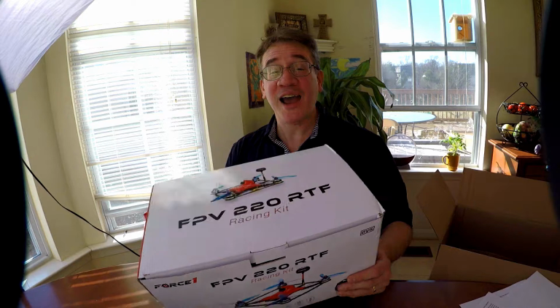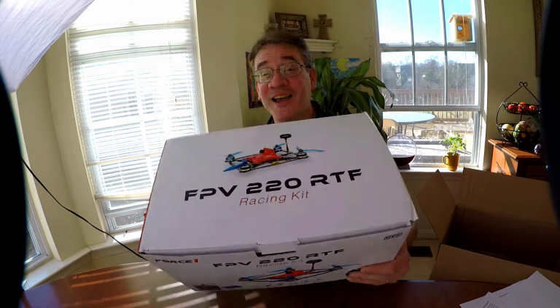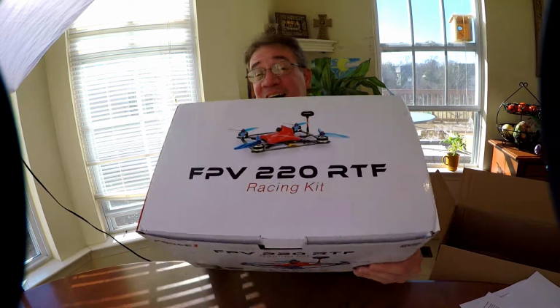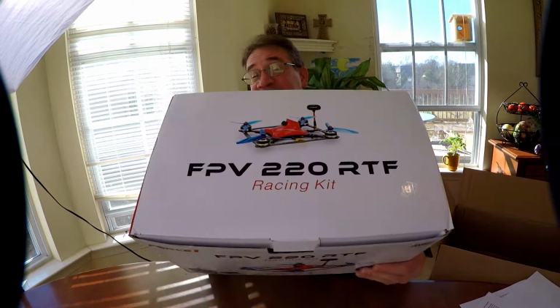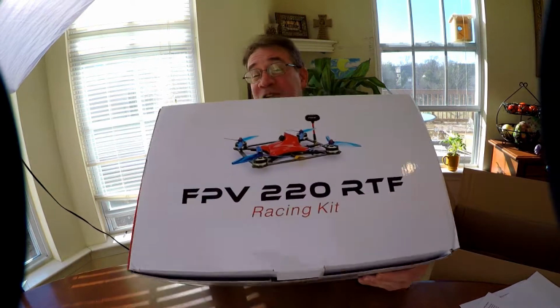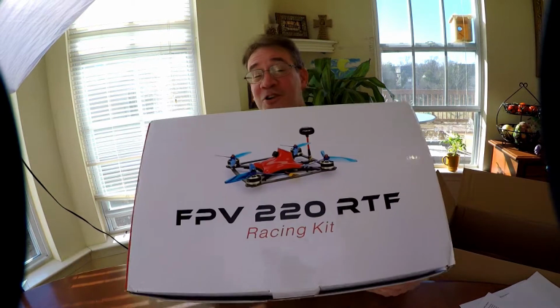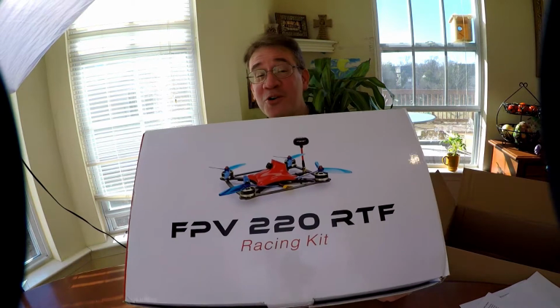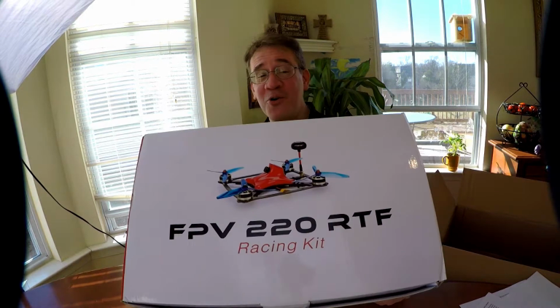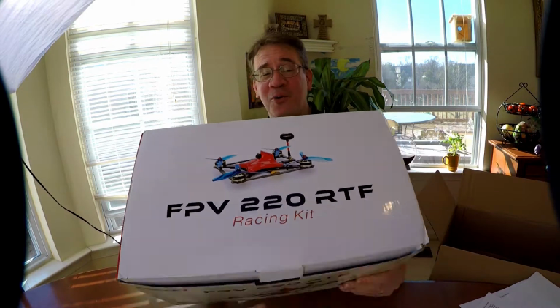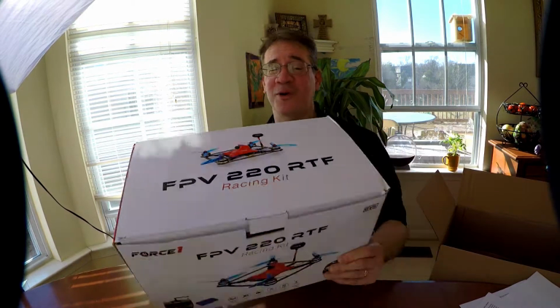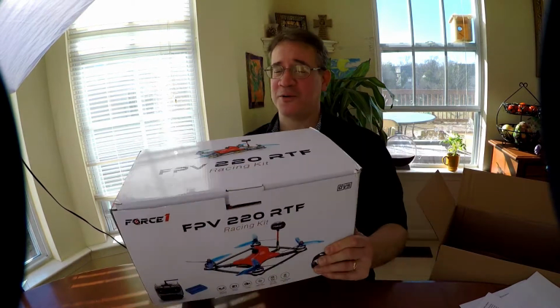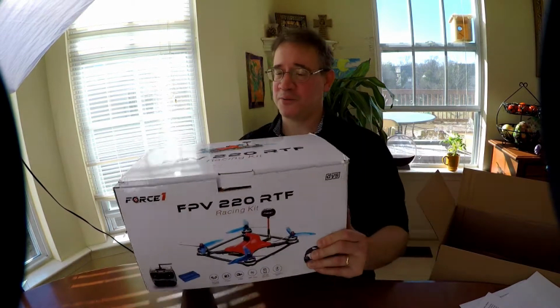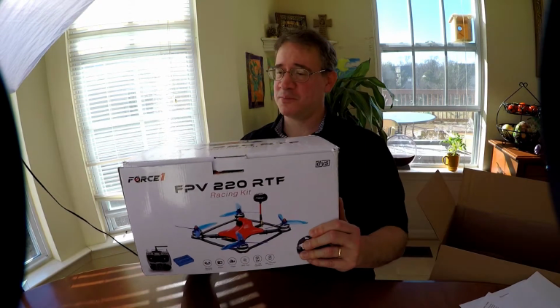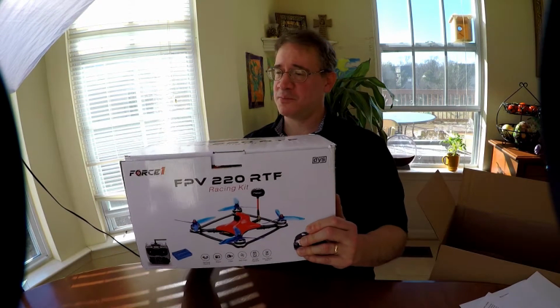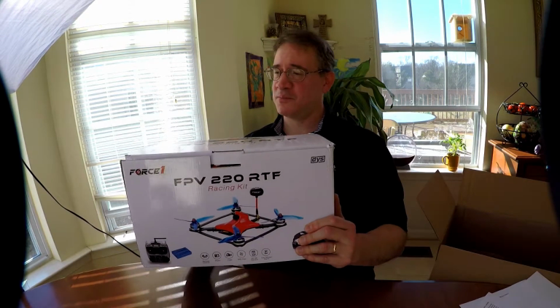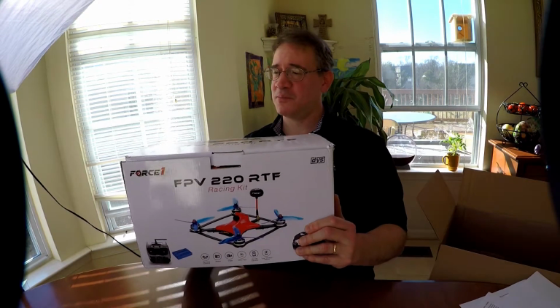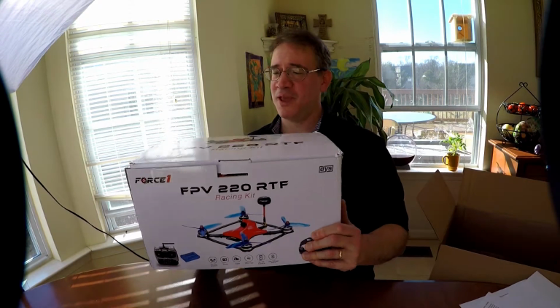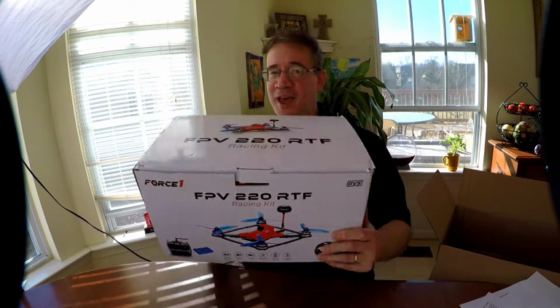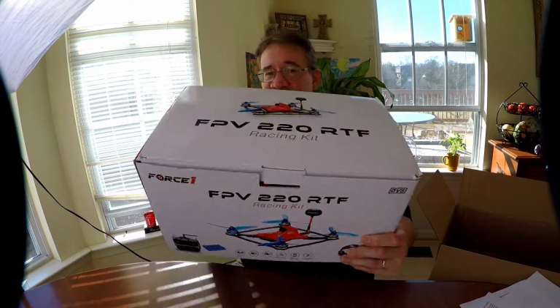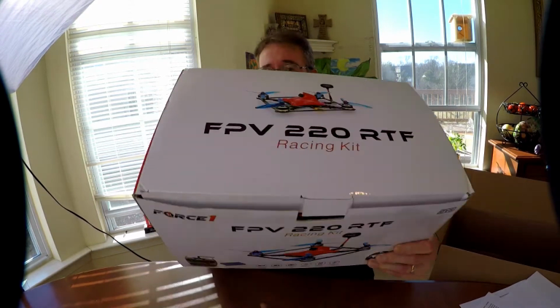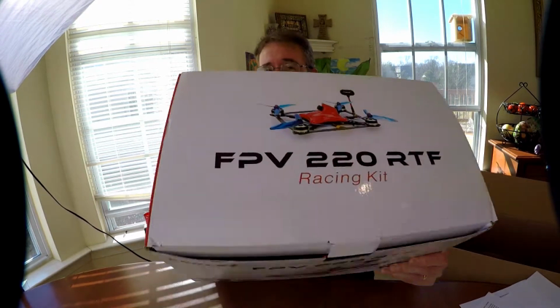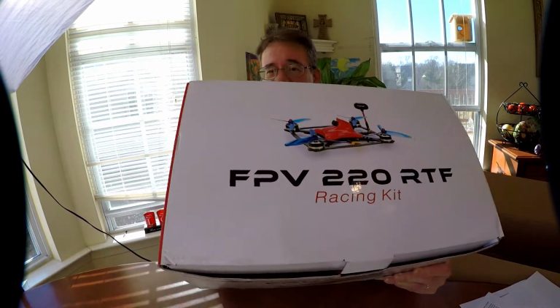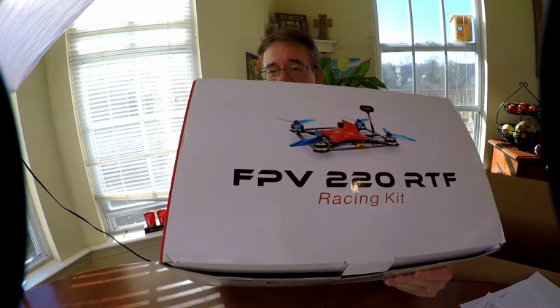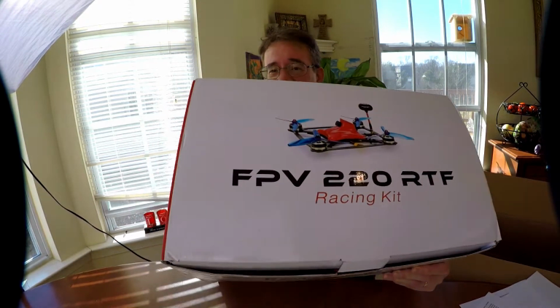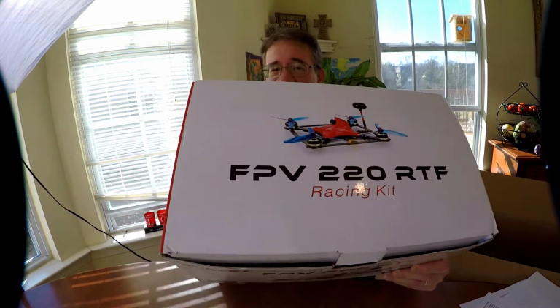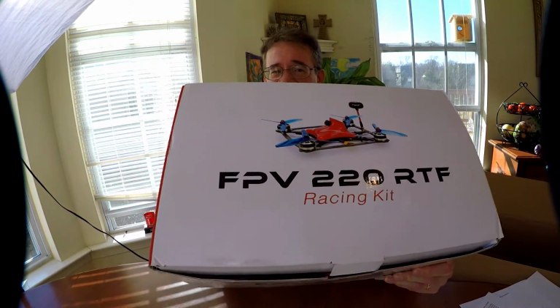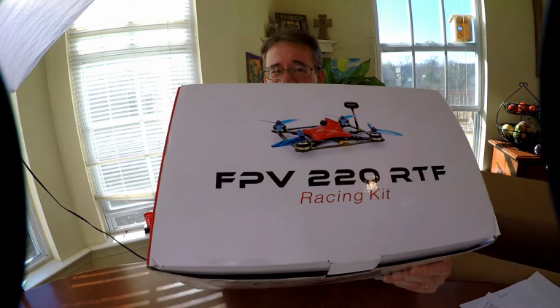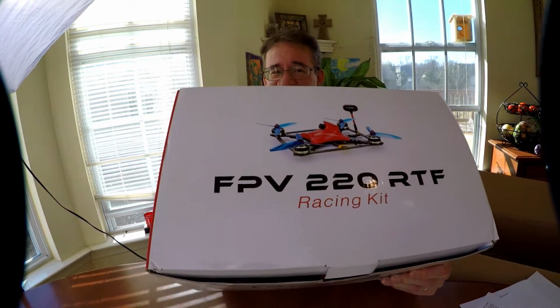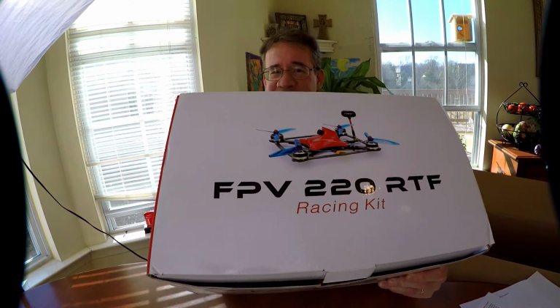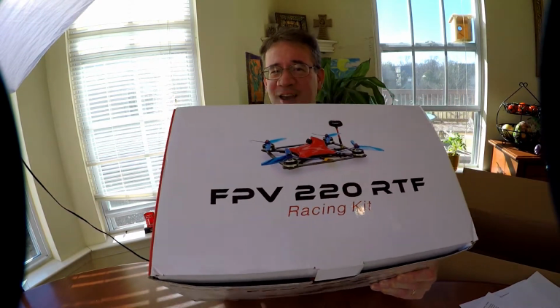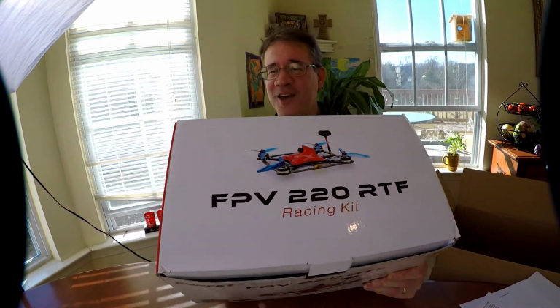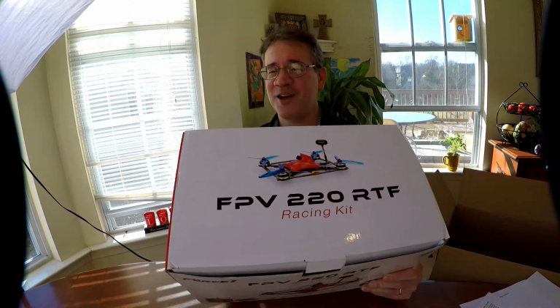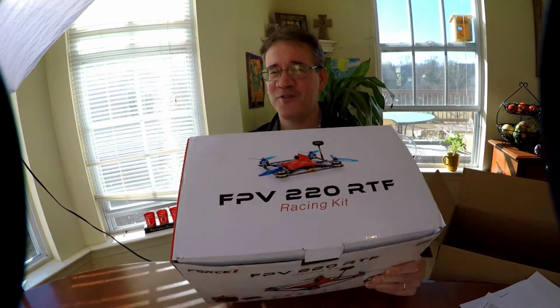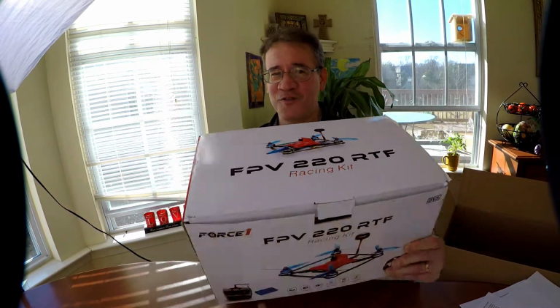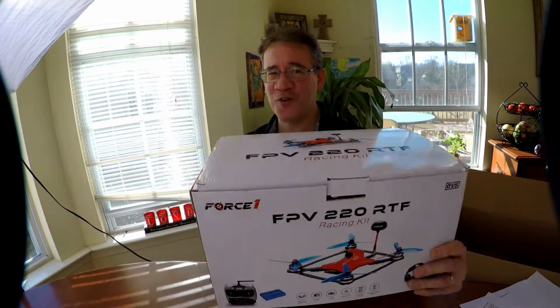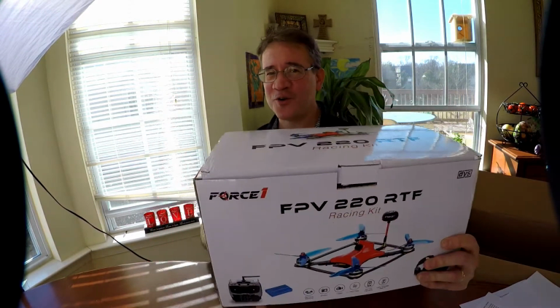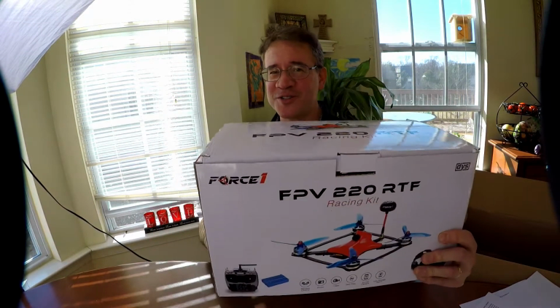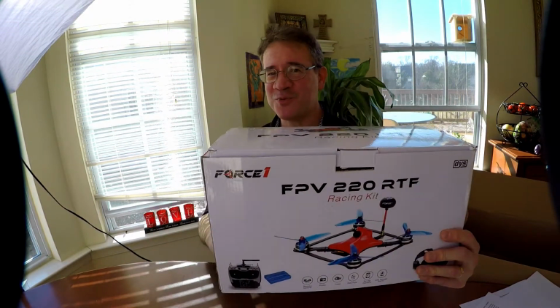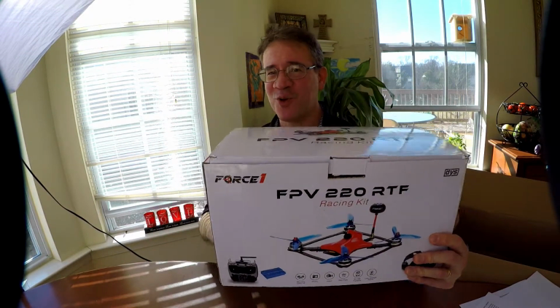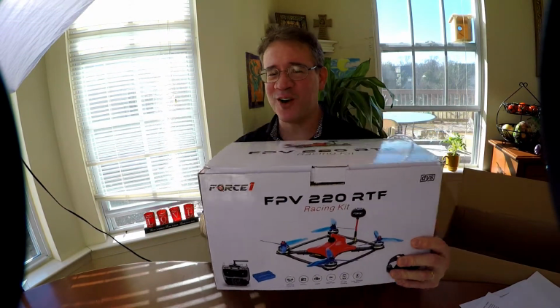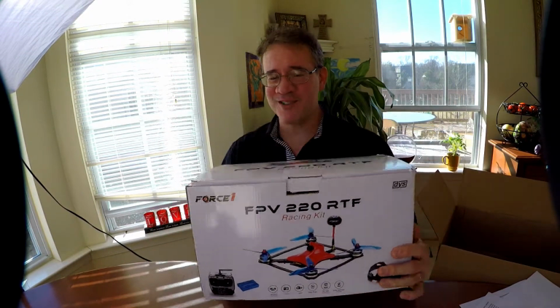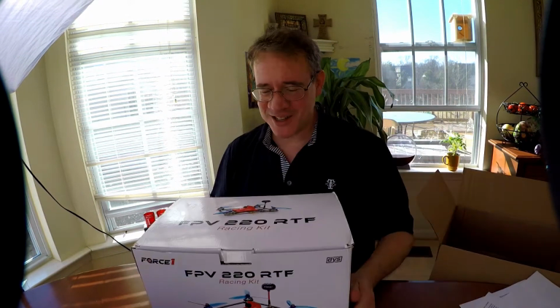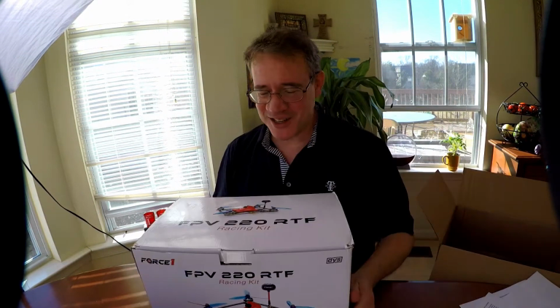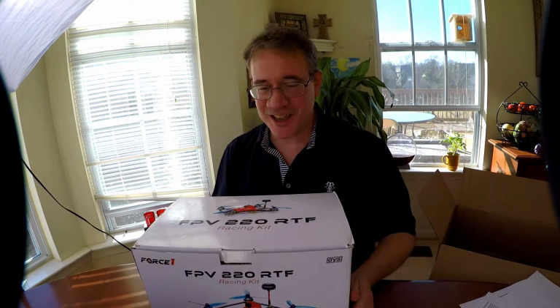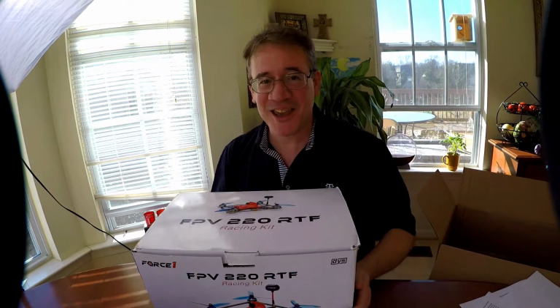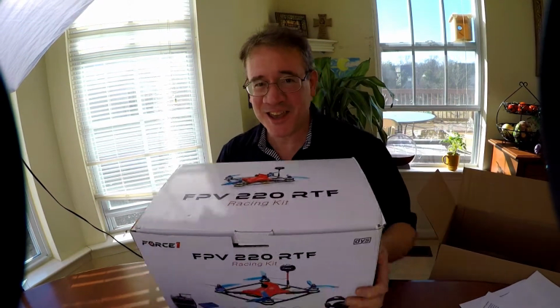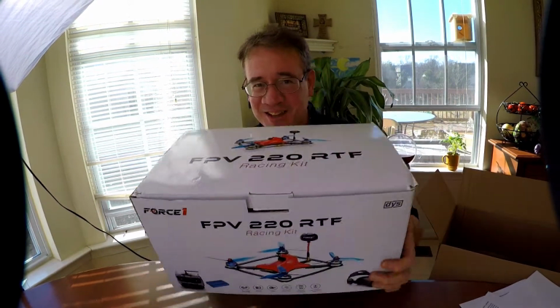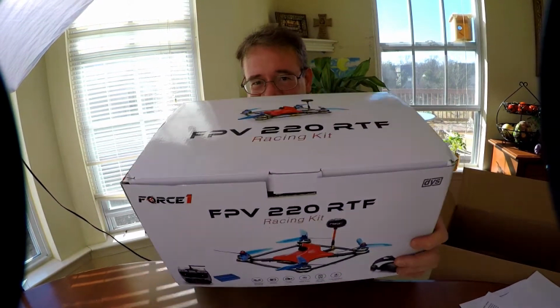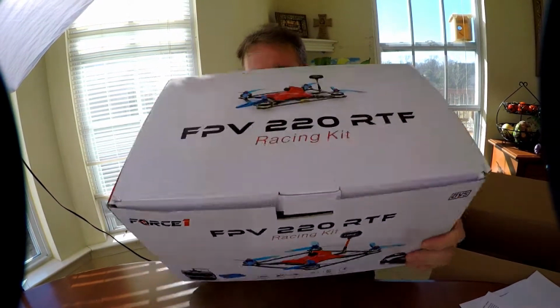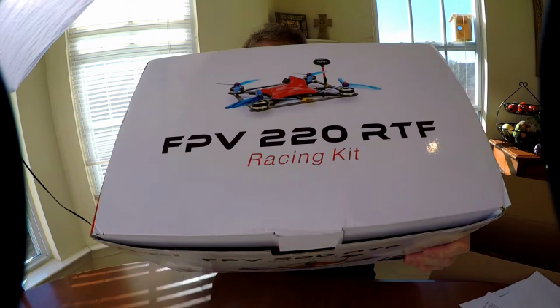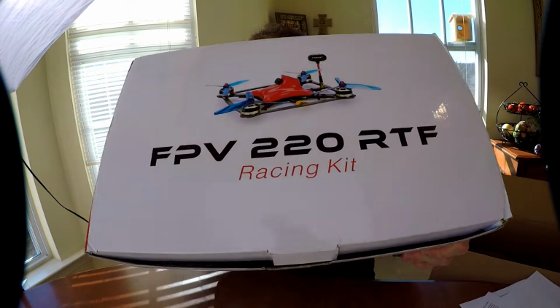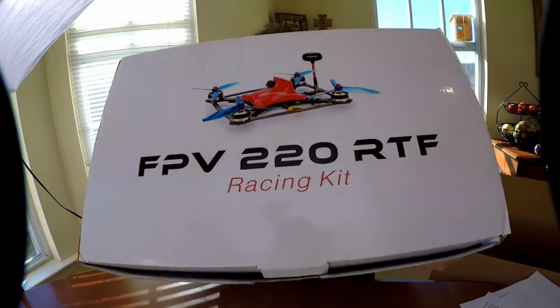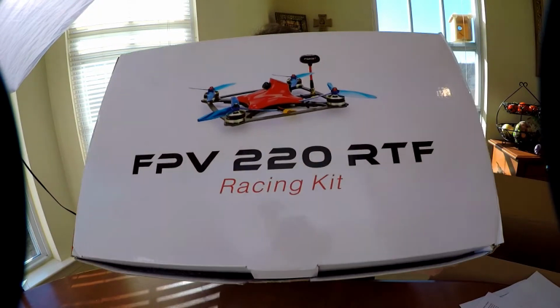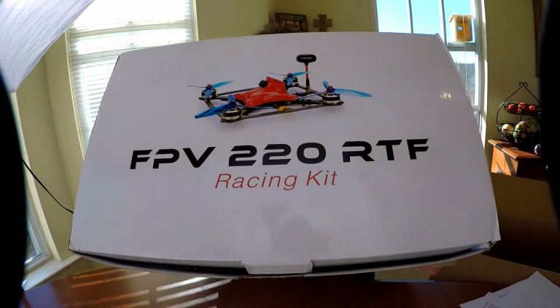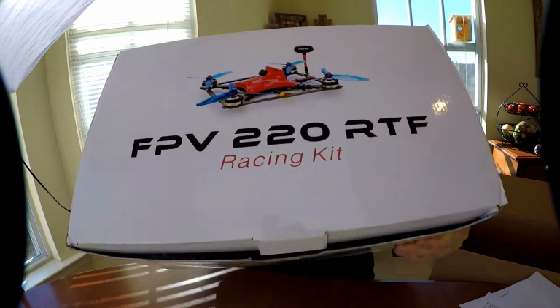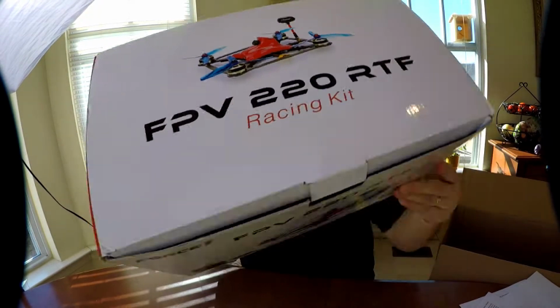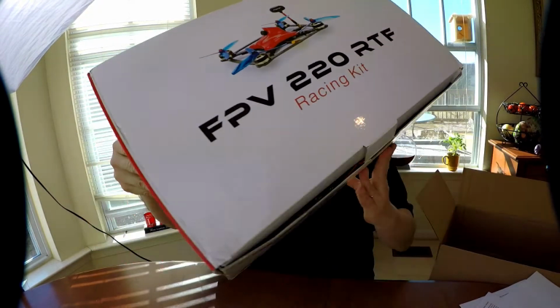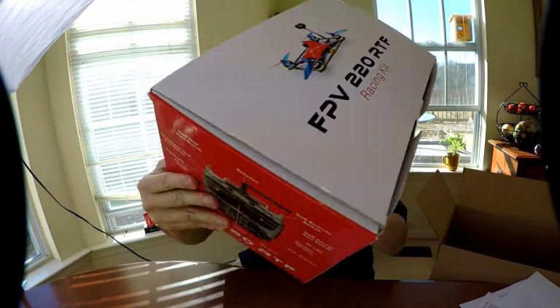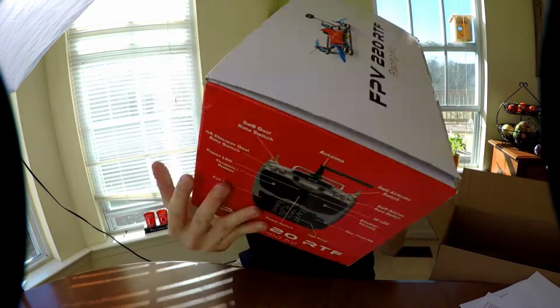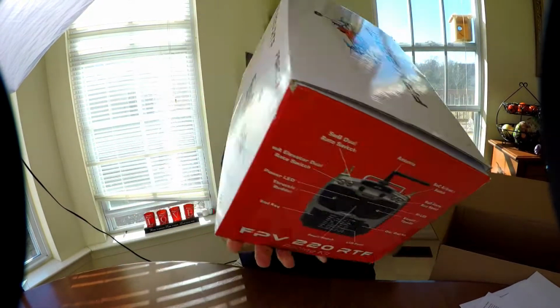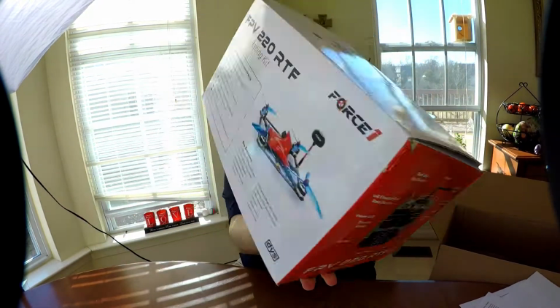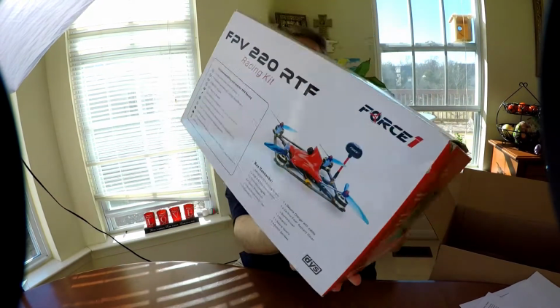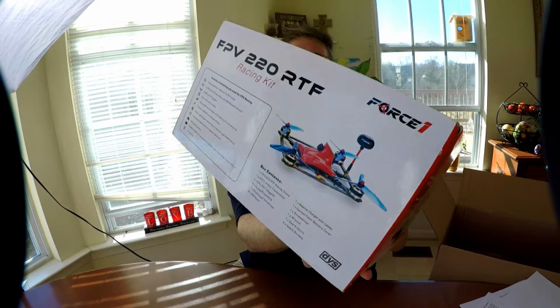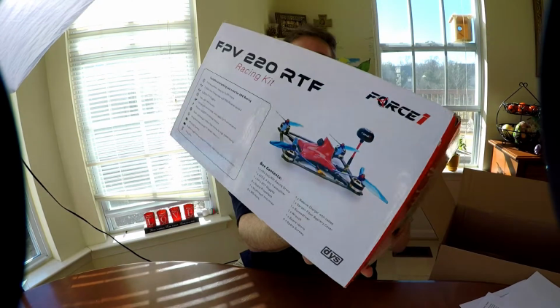Hey everyone, Tommy Drone here. This is a brand new Force 1 220 FPV Racing Kit.